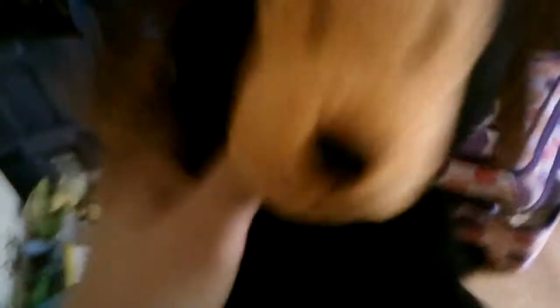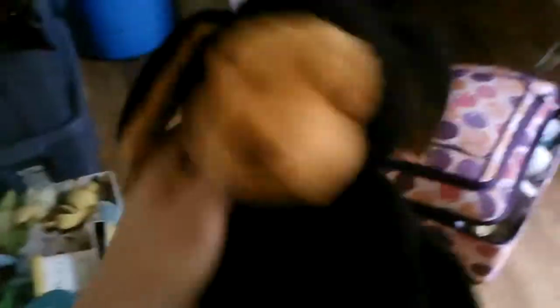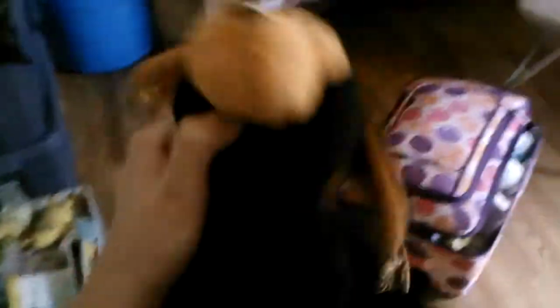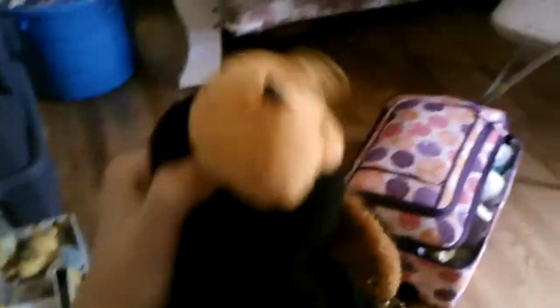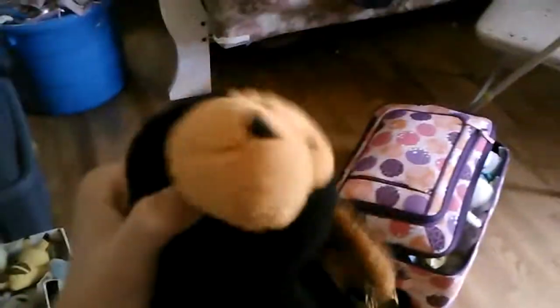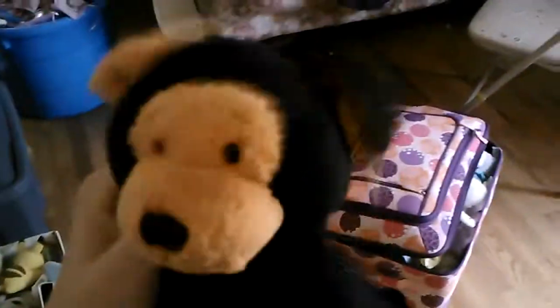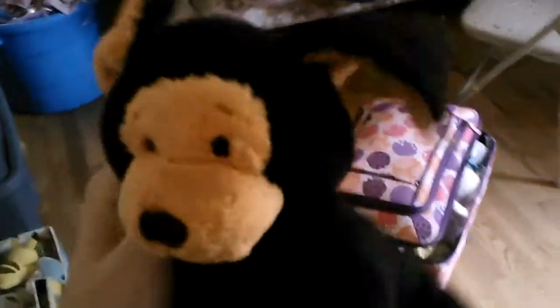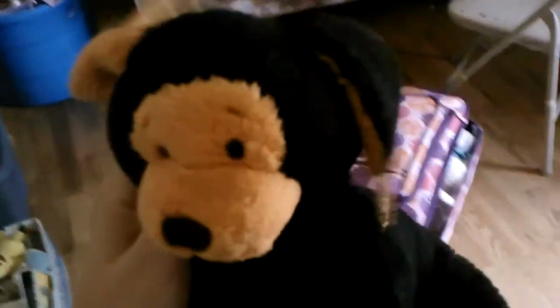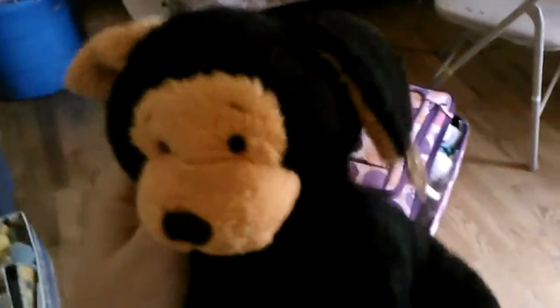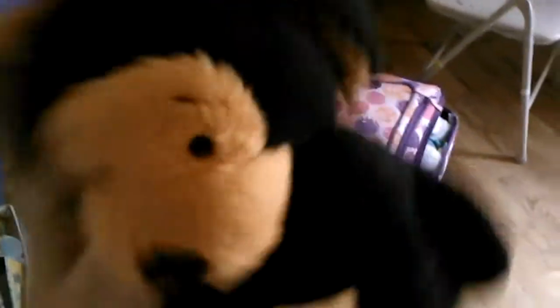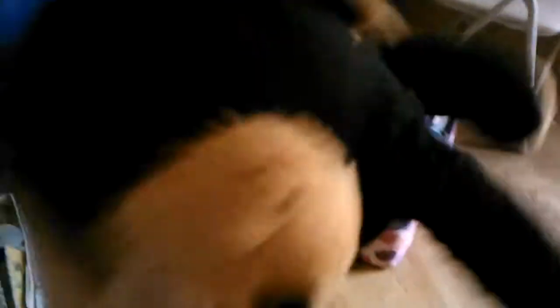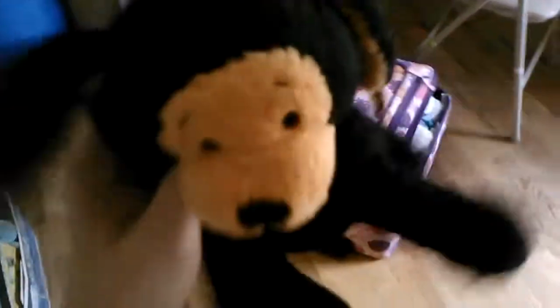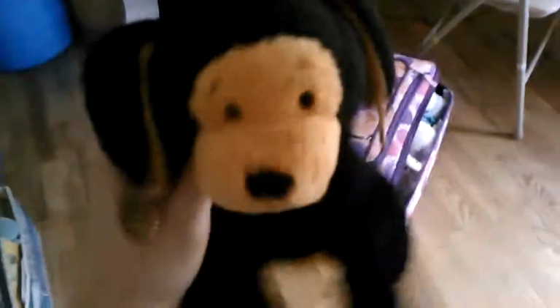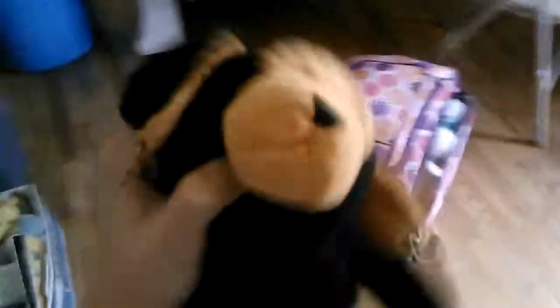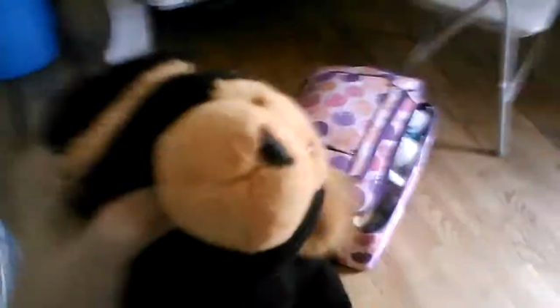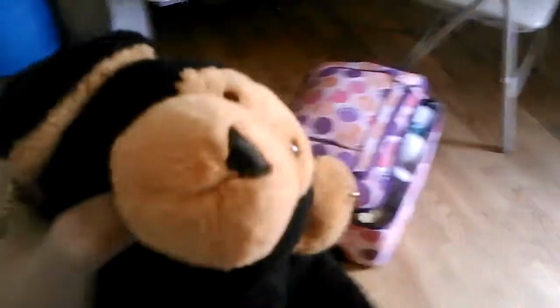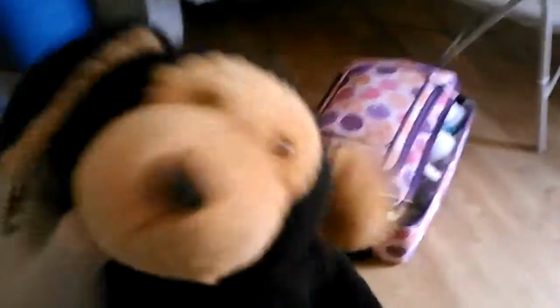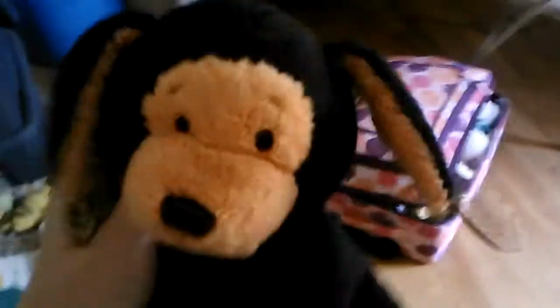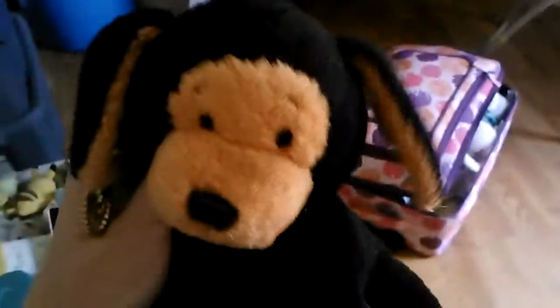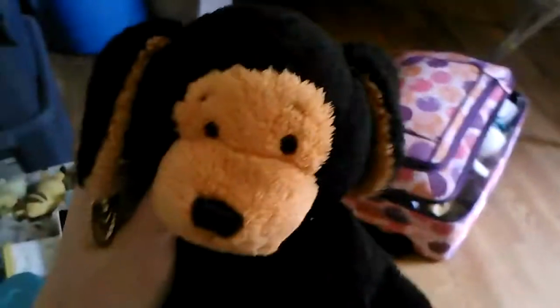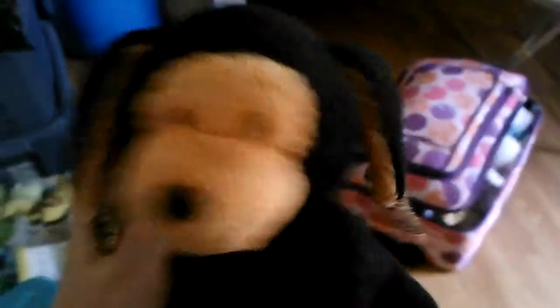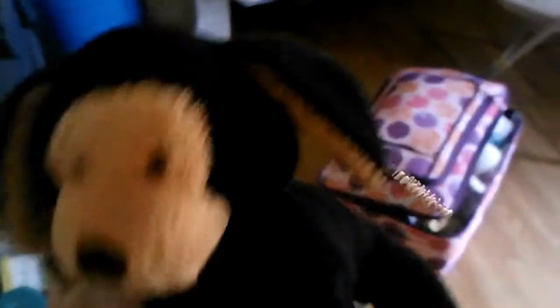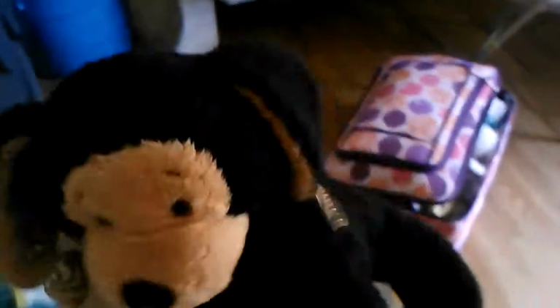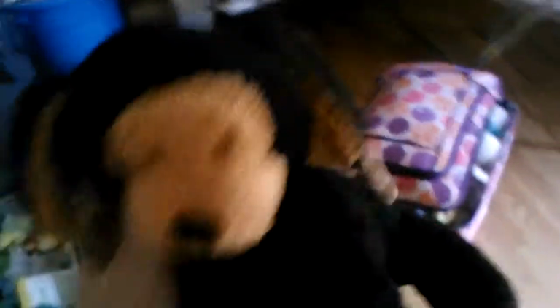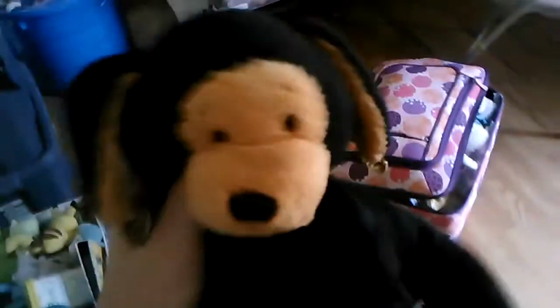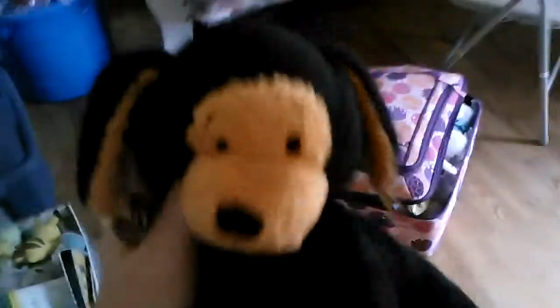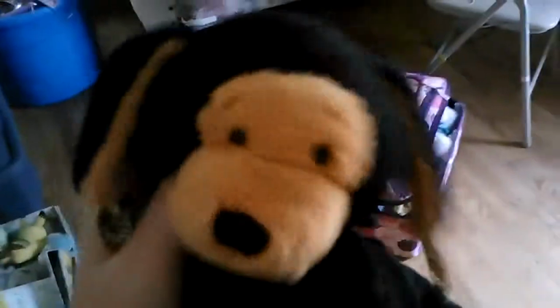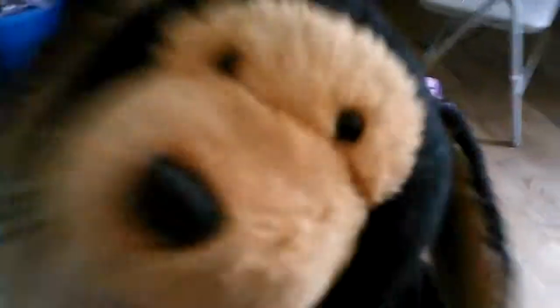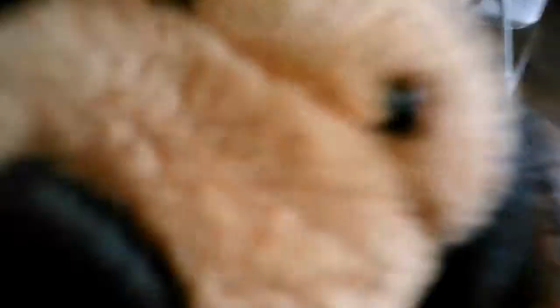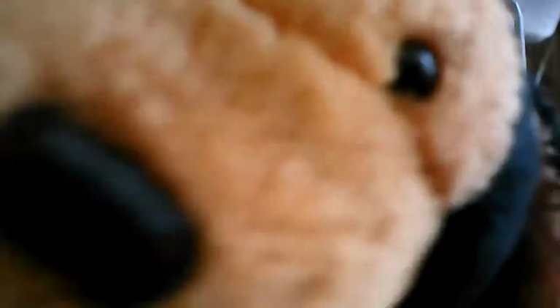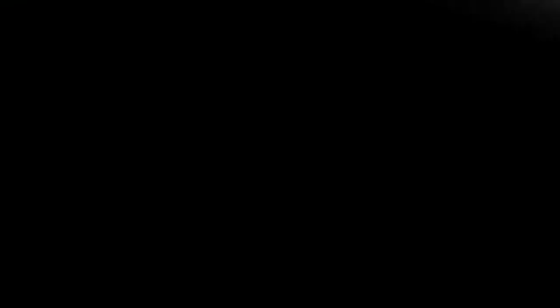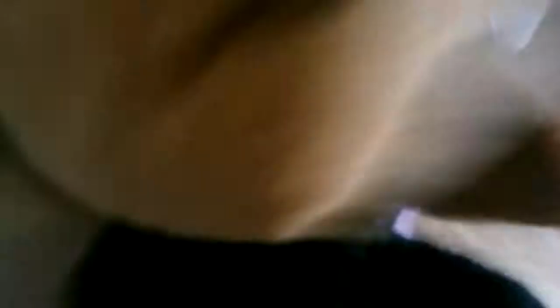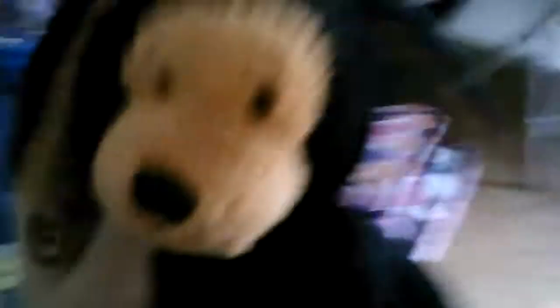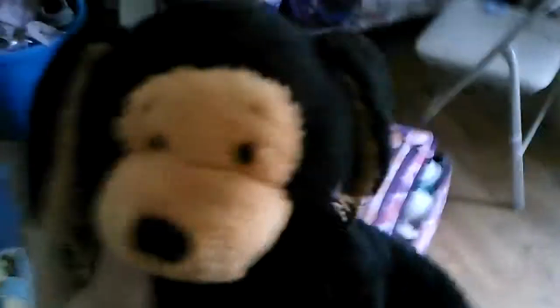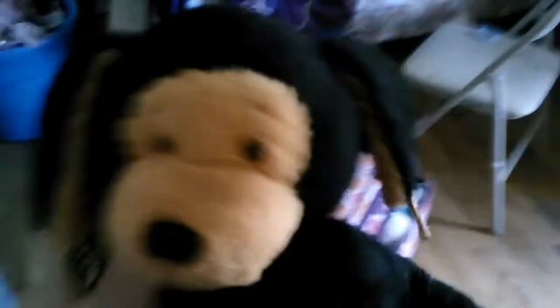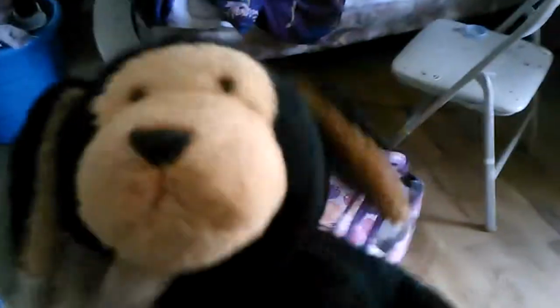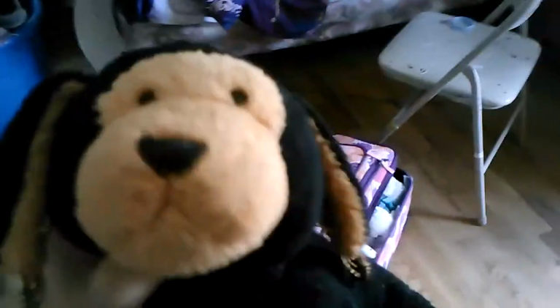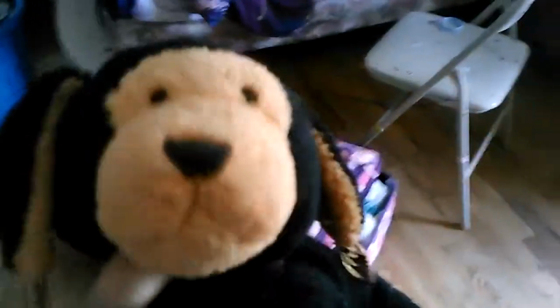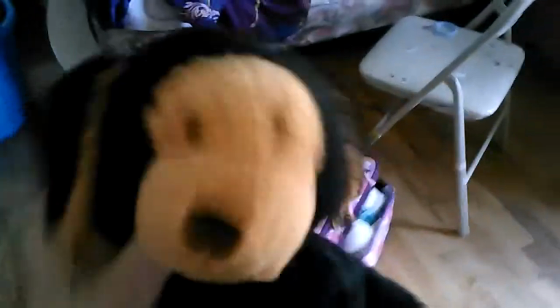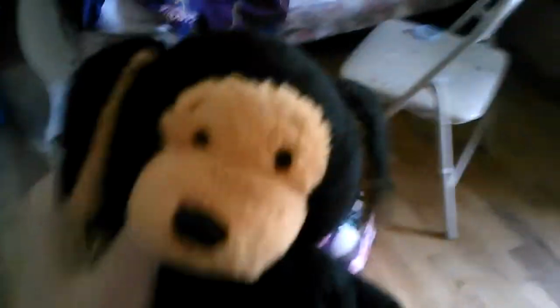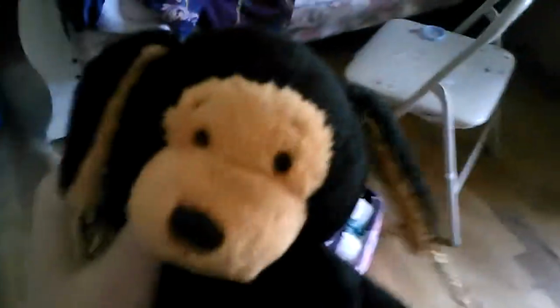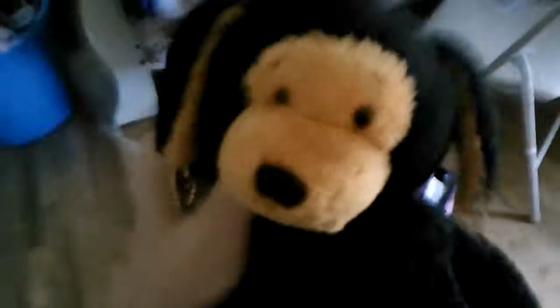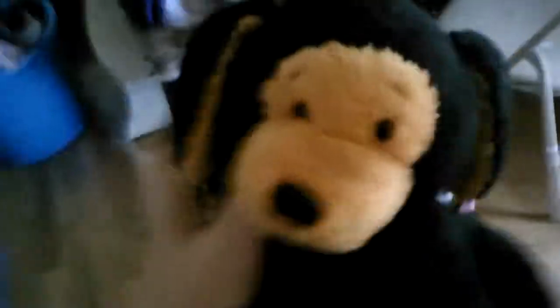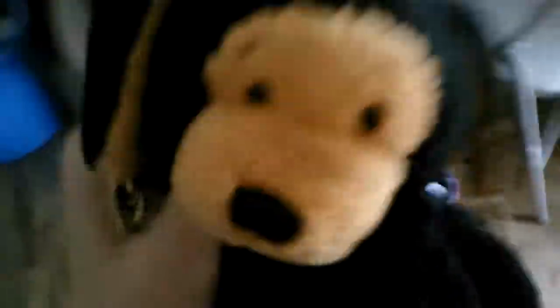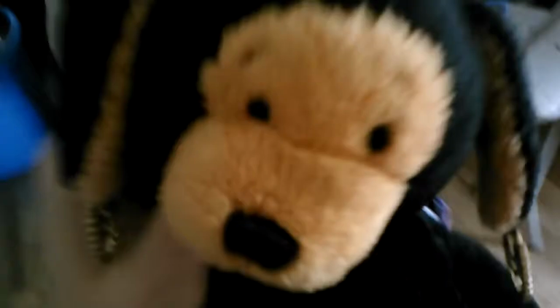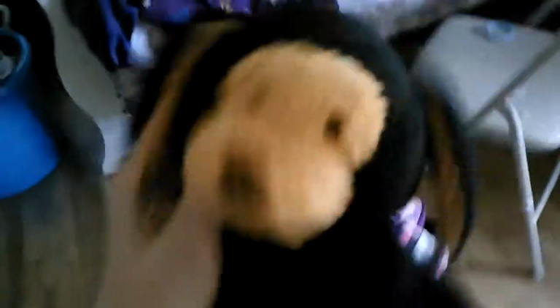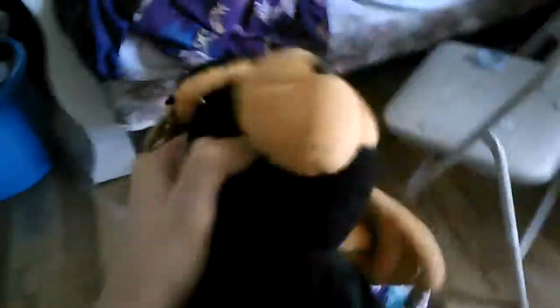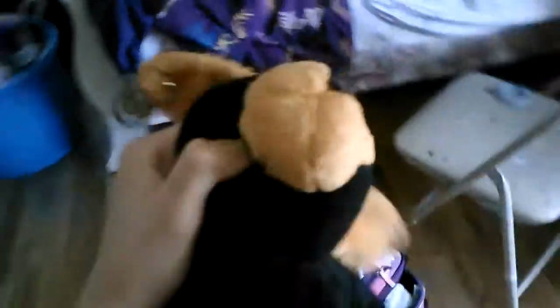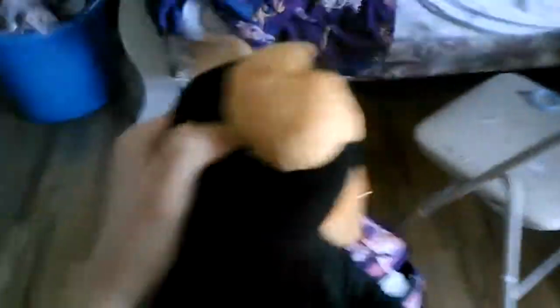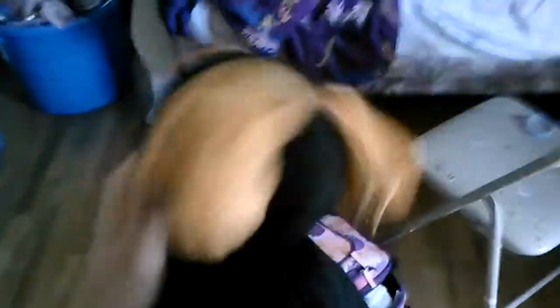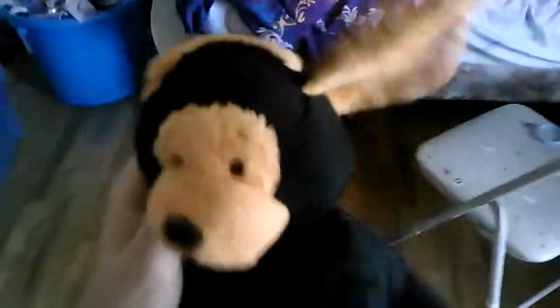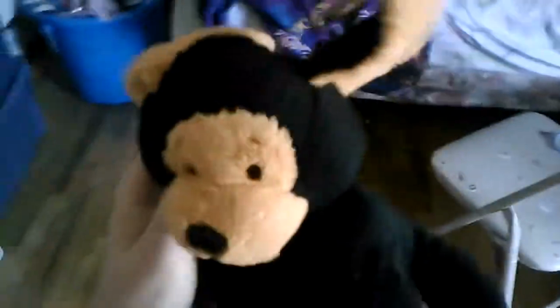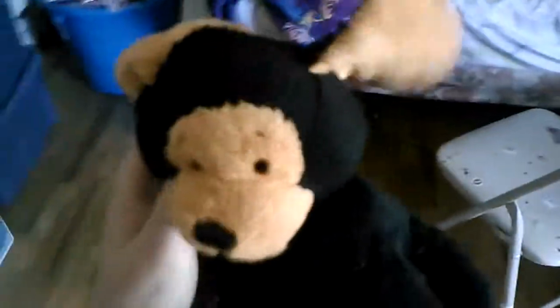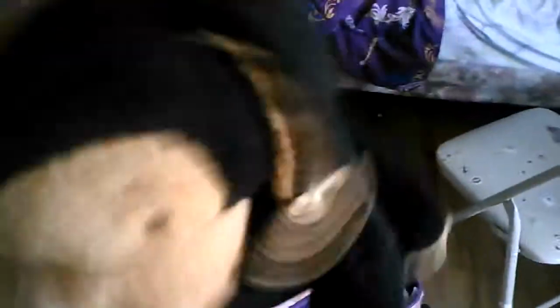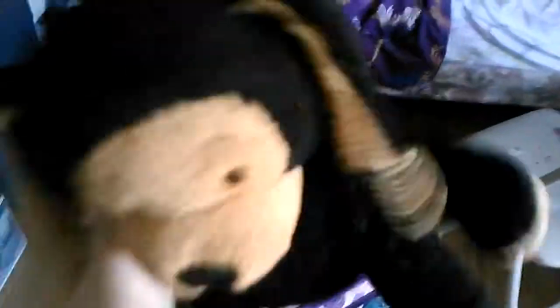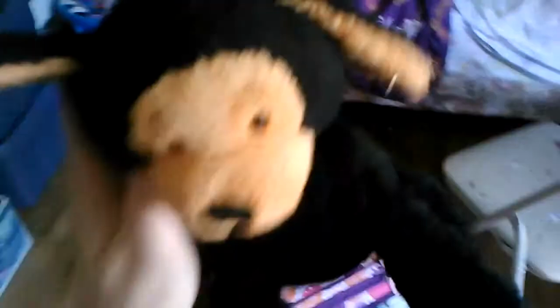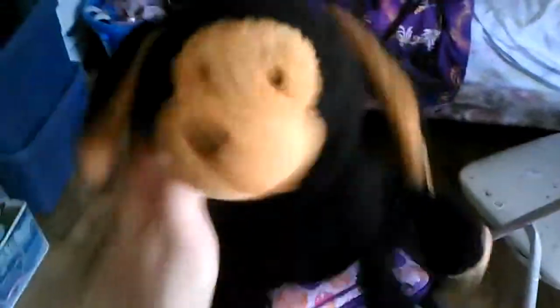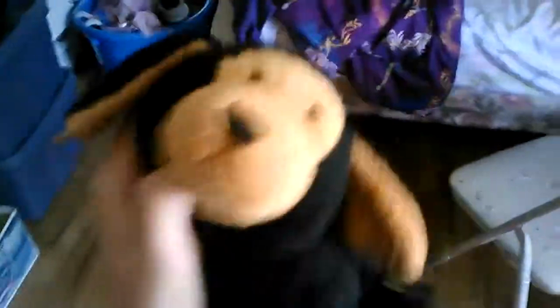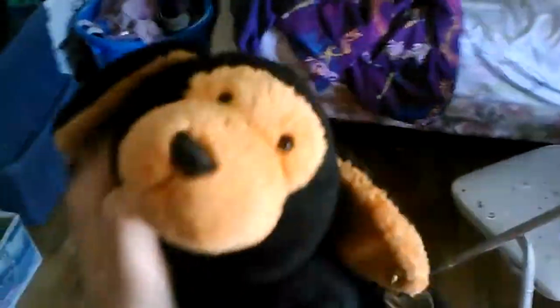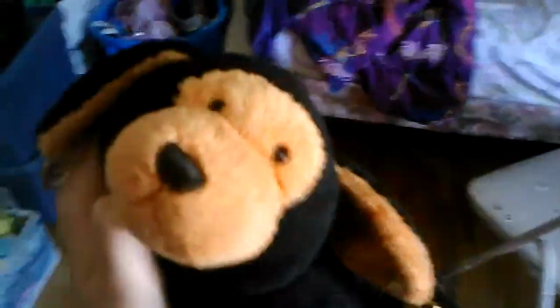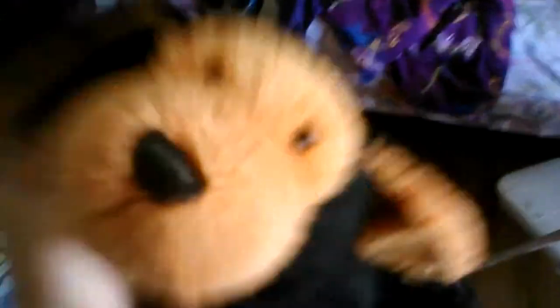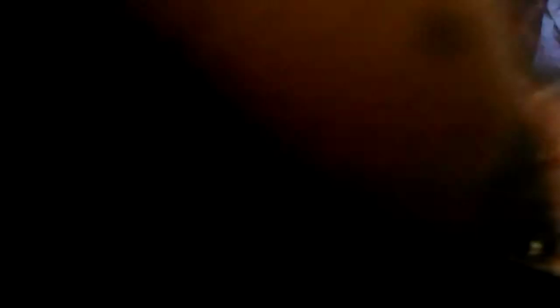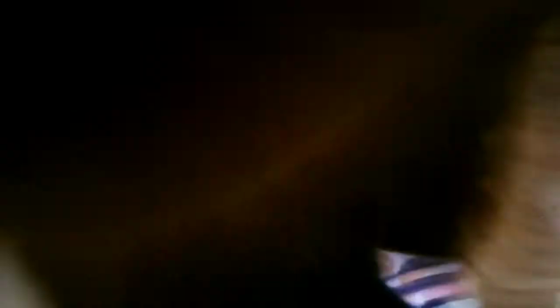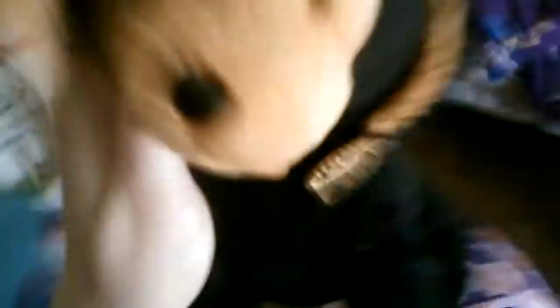Hey guys, it's me, the Mario Queen, with Candycoin the Pumpkin Puppy, and I'm just gonna do a little overview kind of house tour thing of my old house, just in case you're wondering.